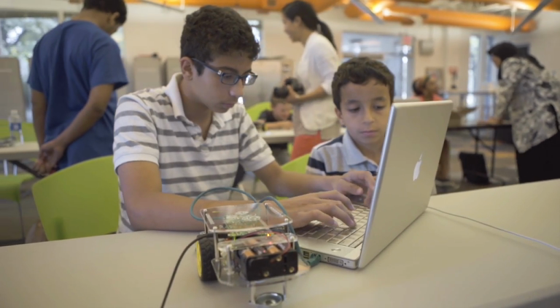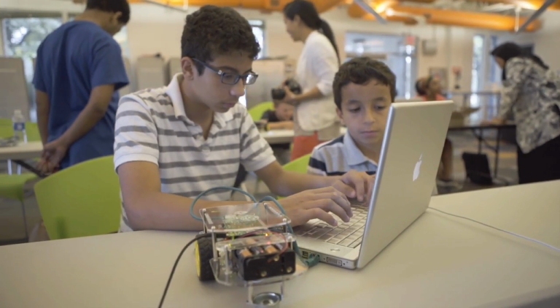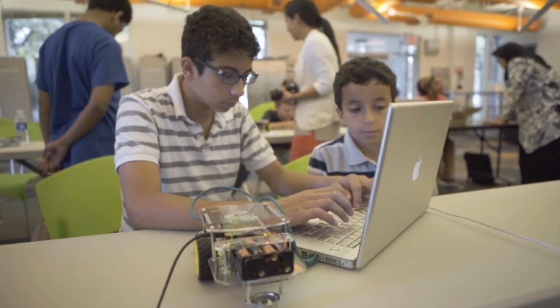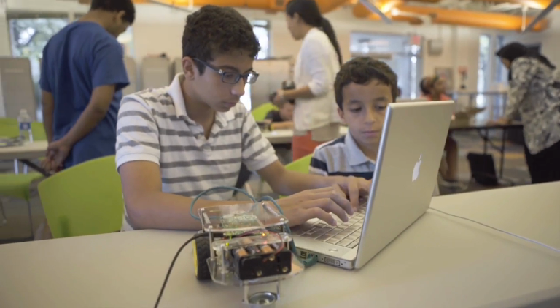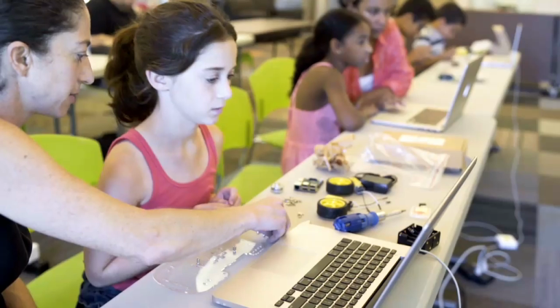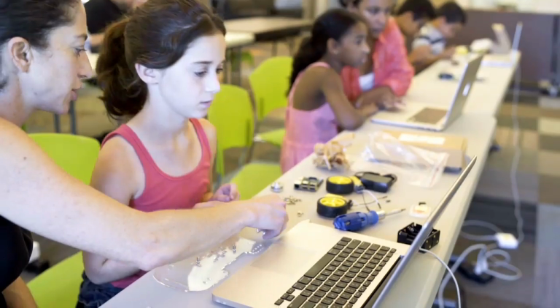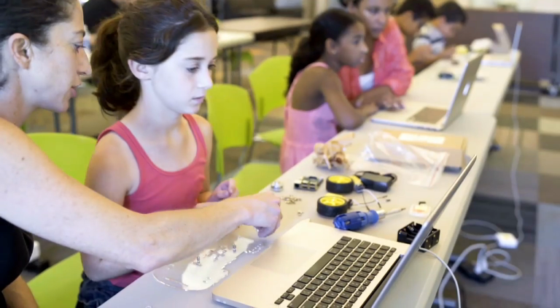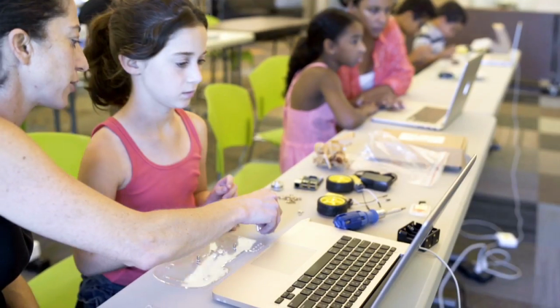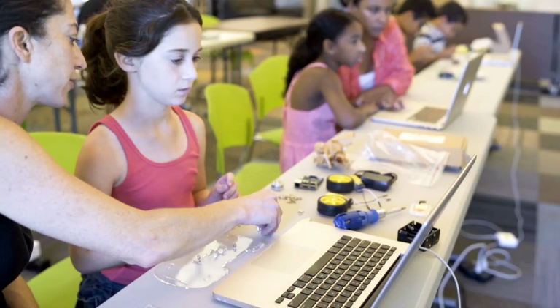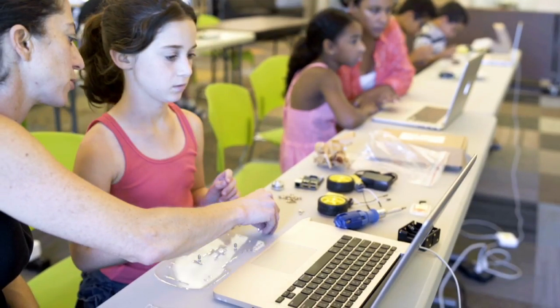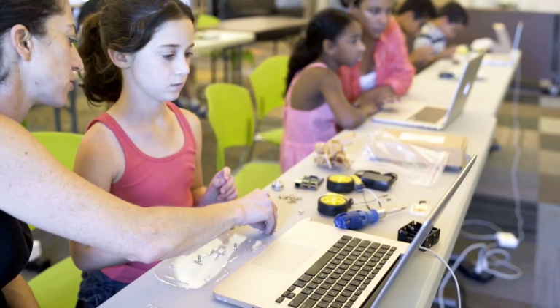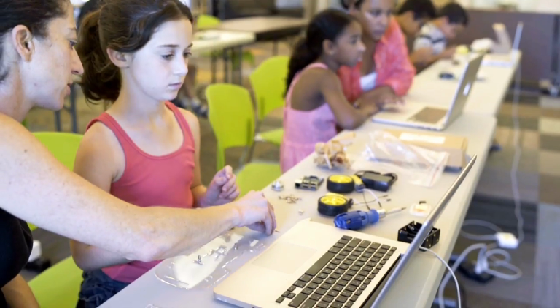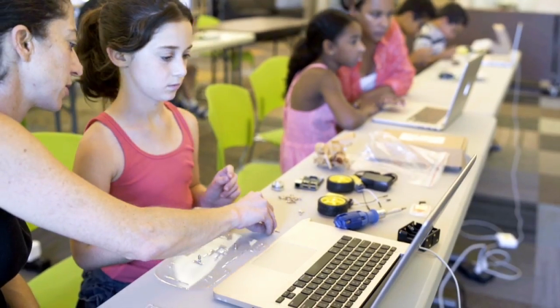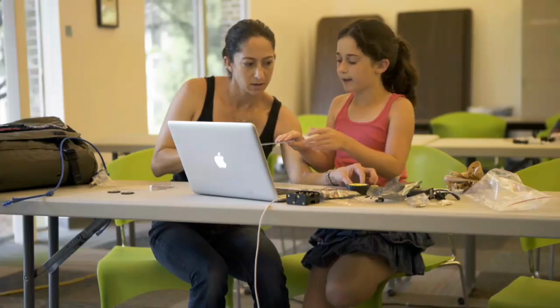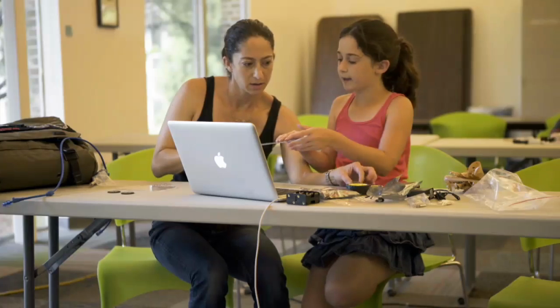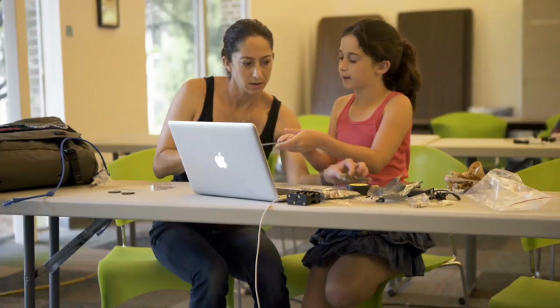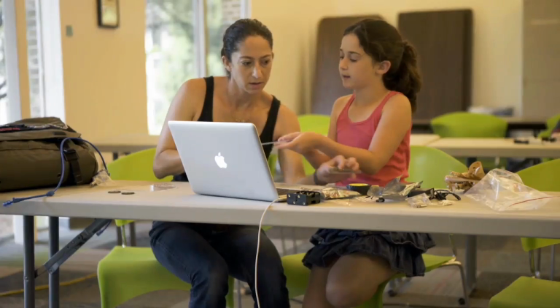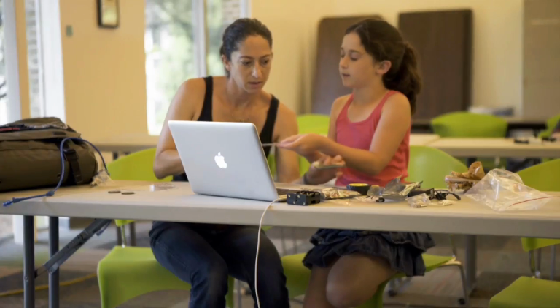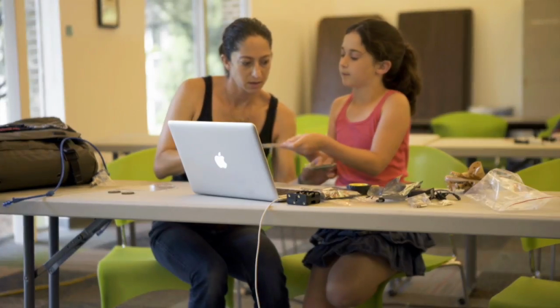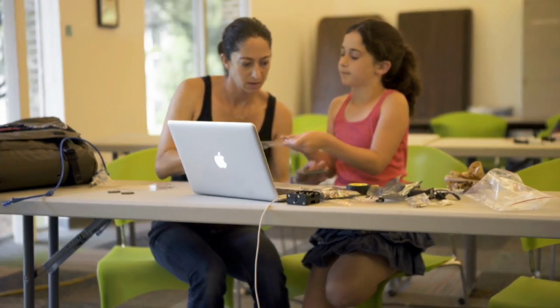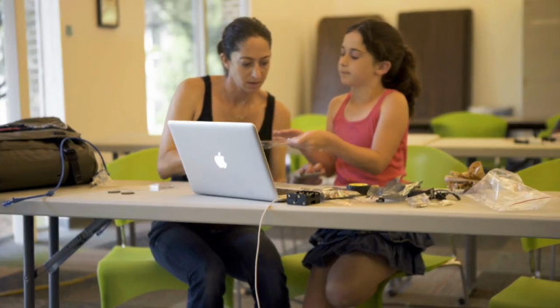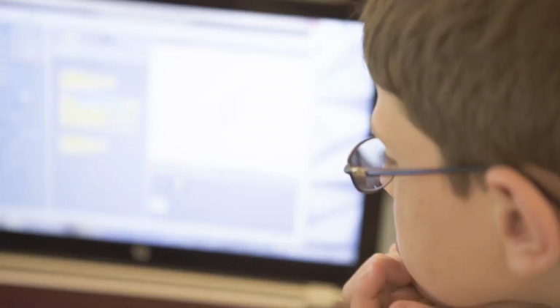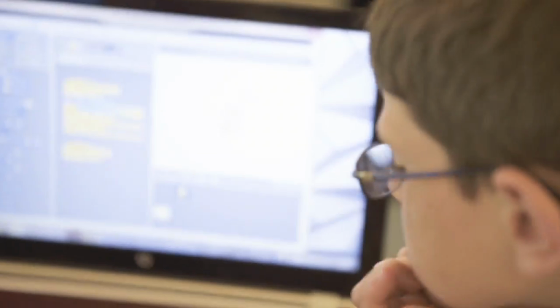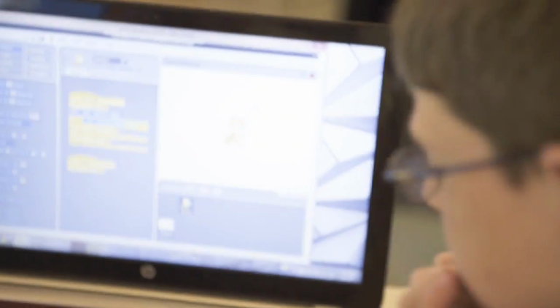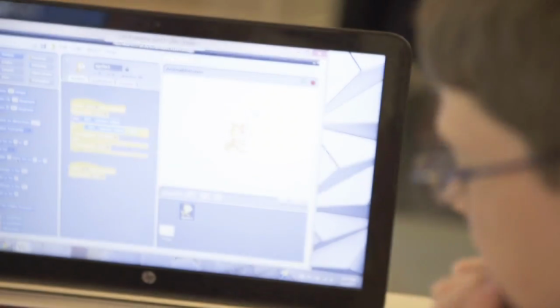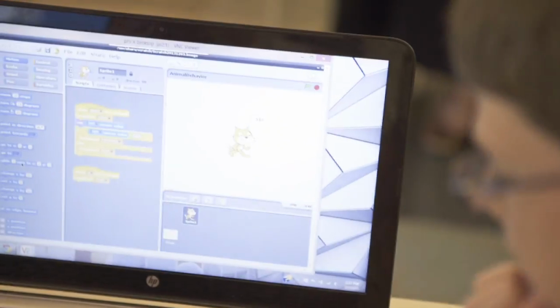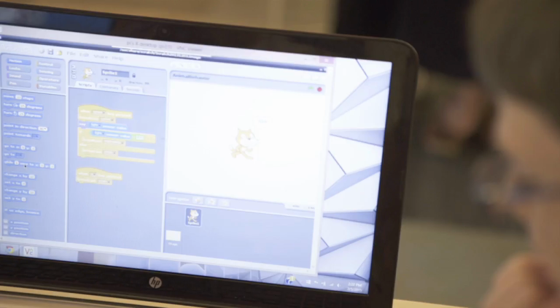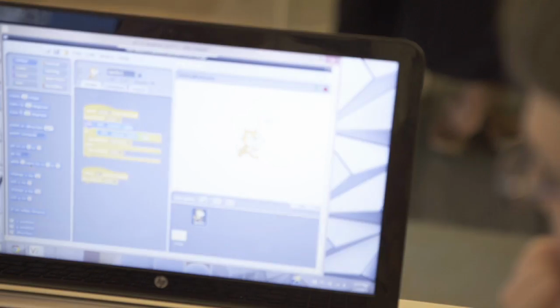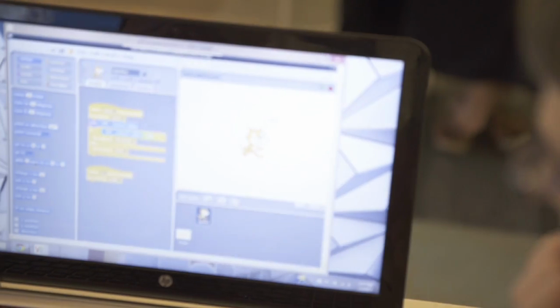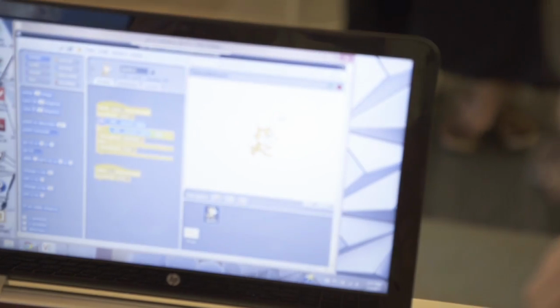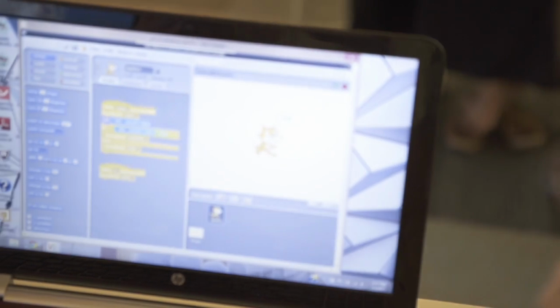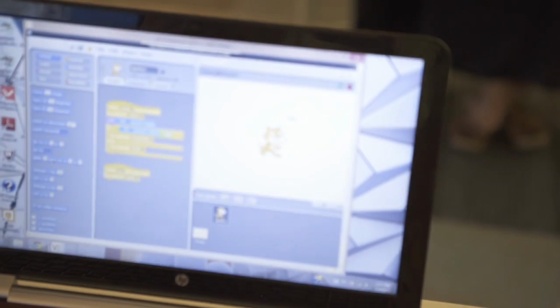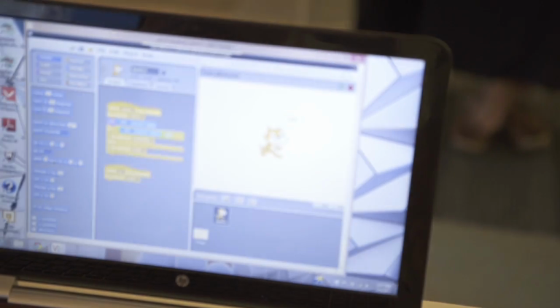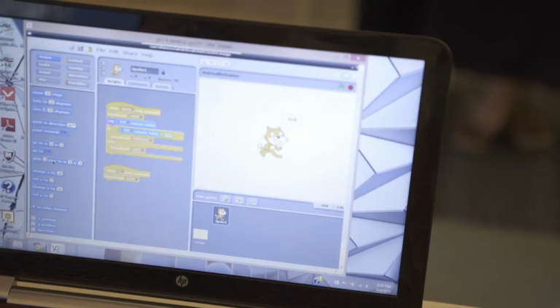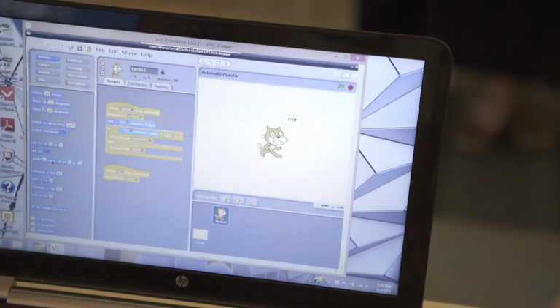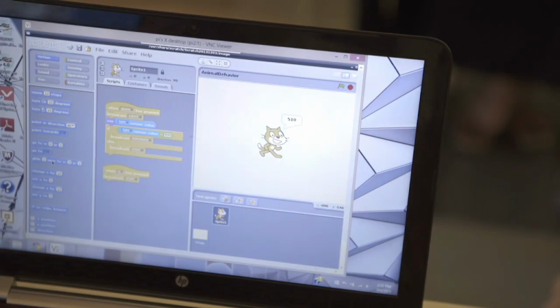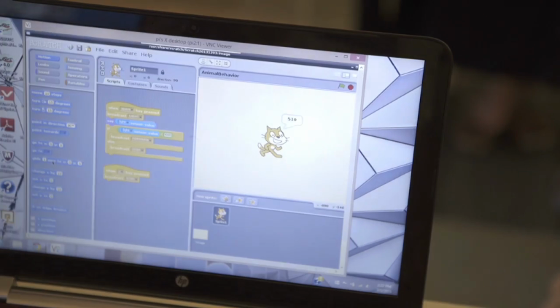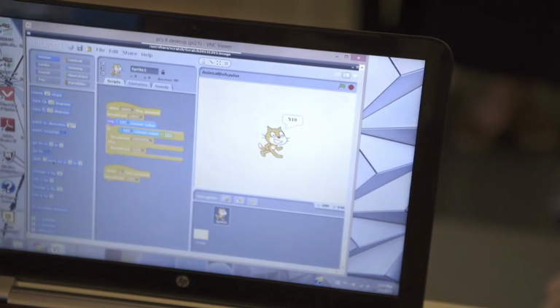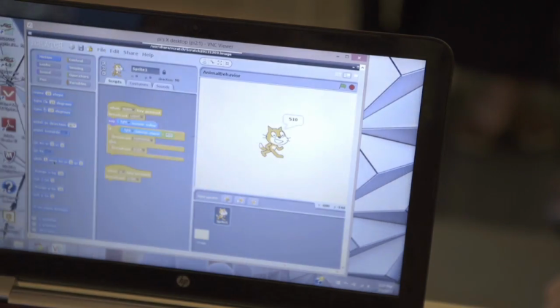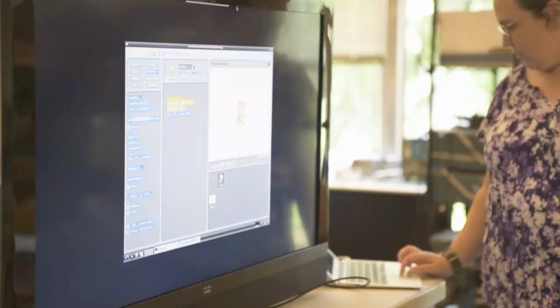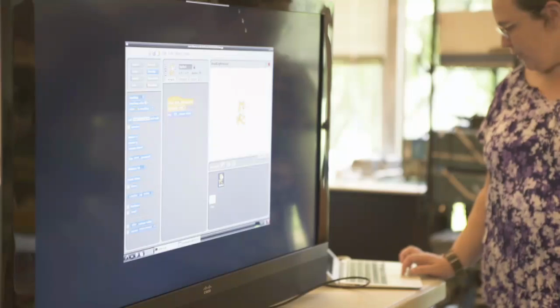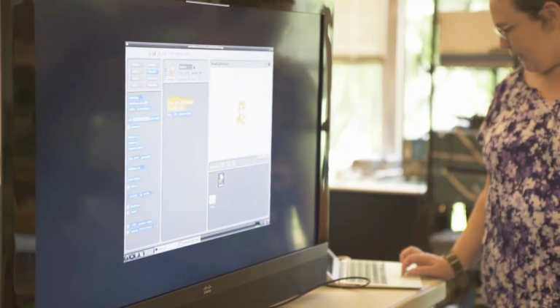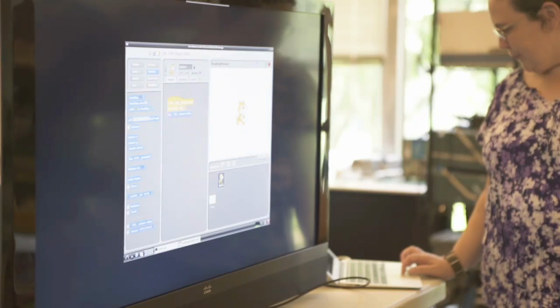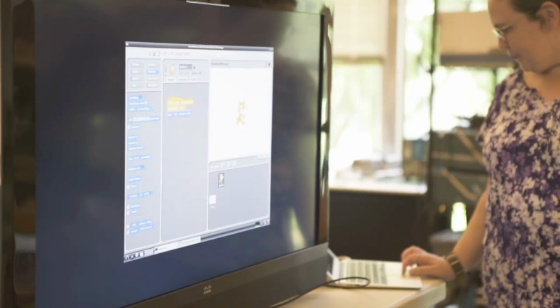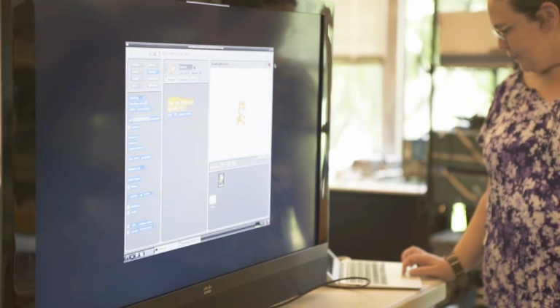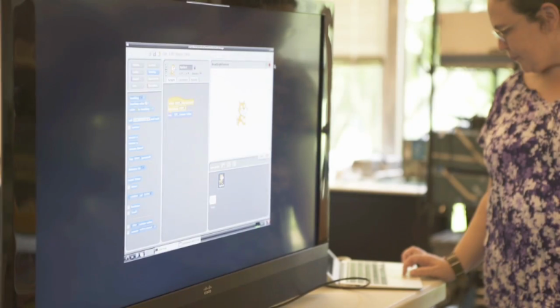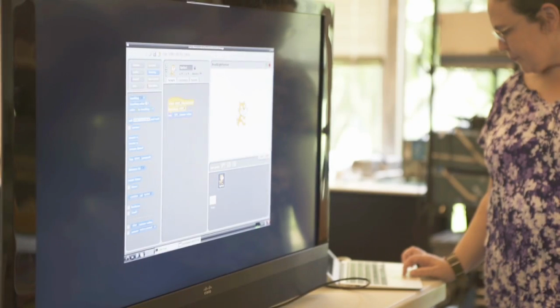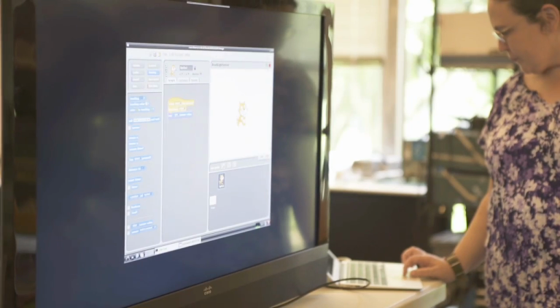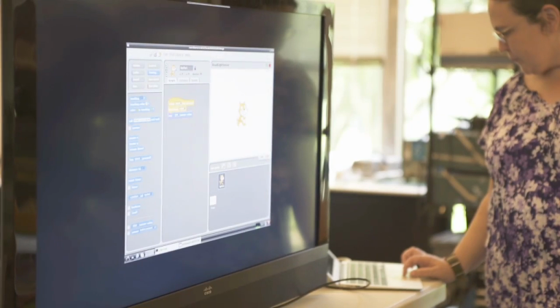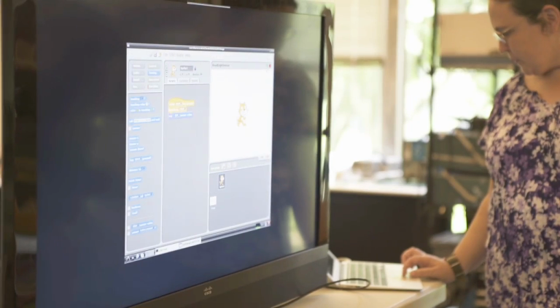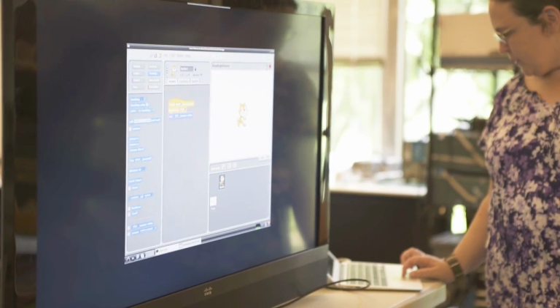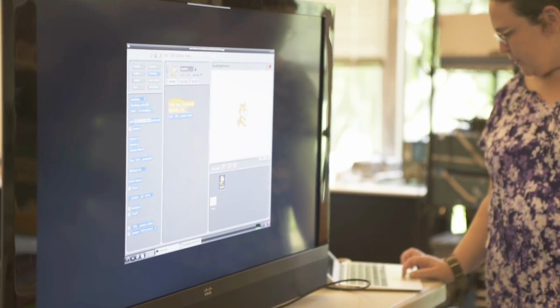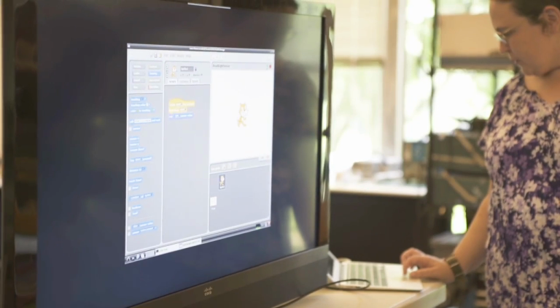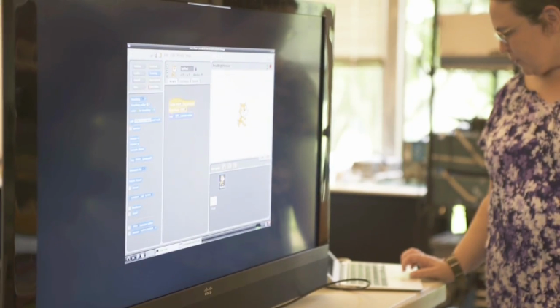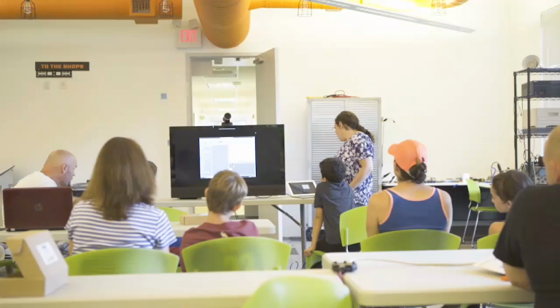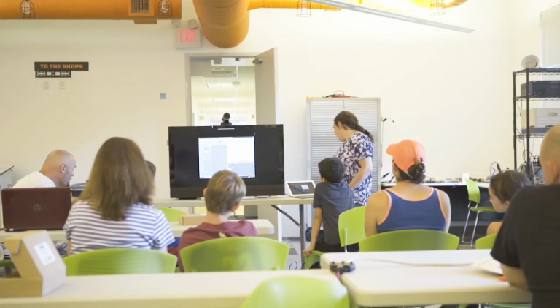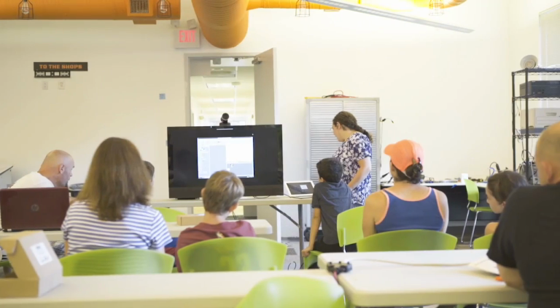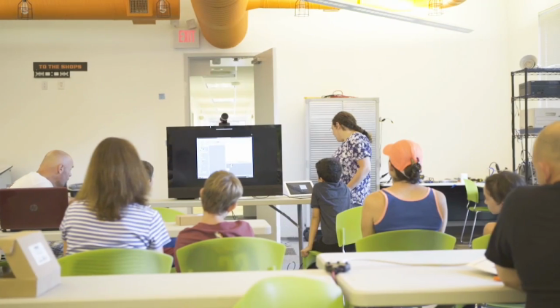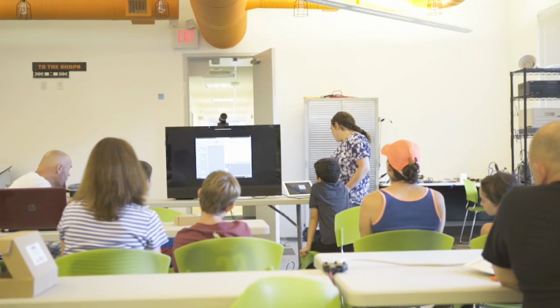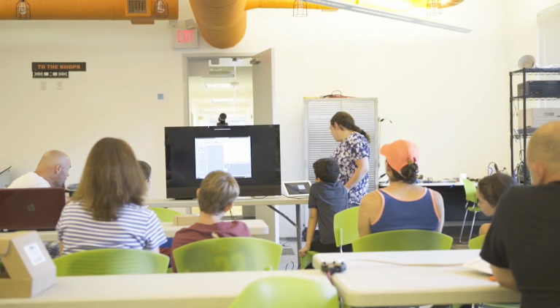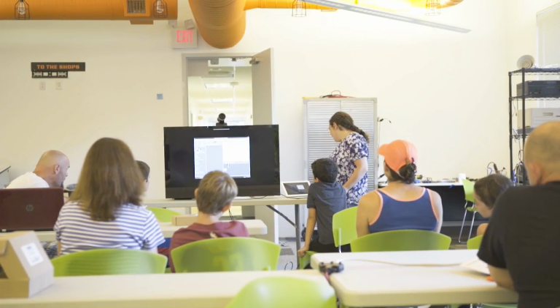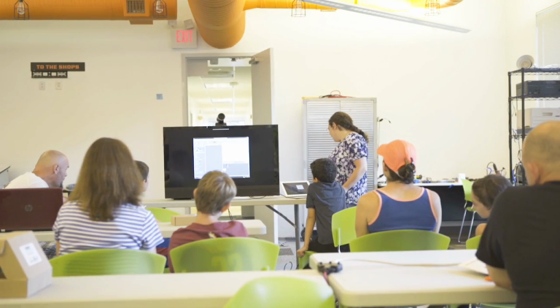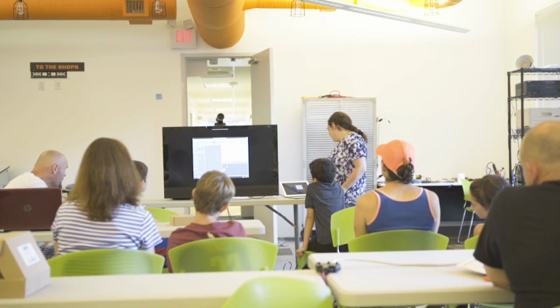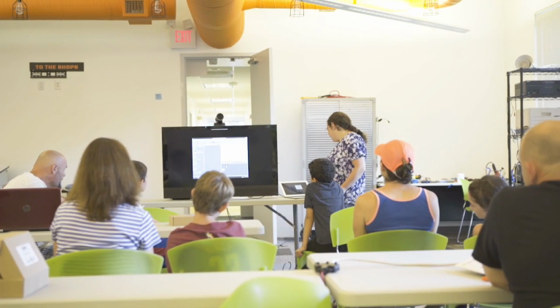Coding and programming can be intimidating, so we're using Scratch, a great beginner language developed at MIT for young programmers.